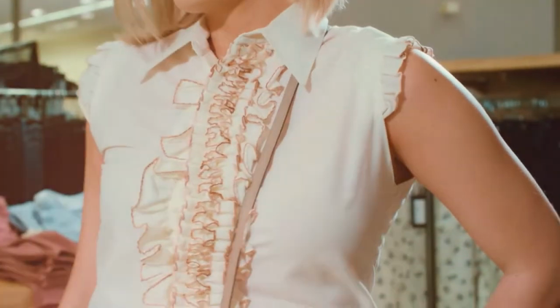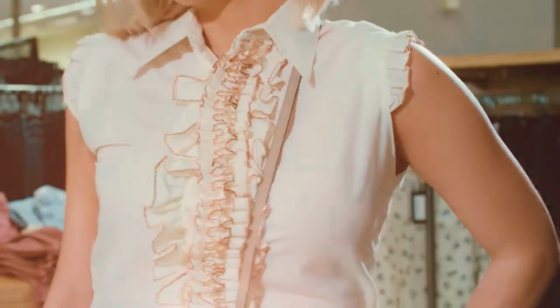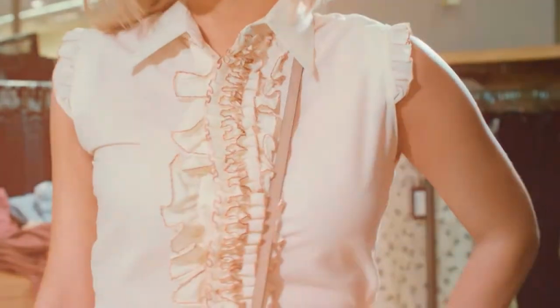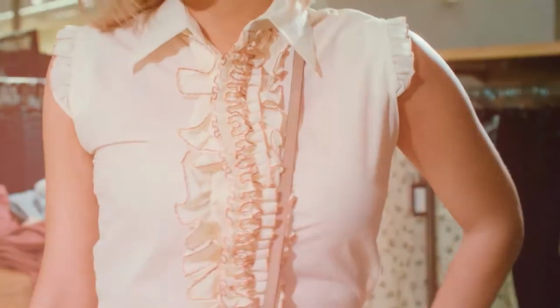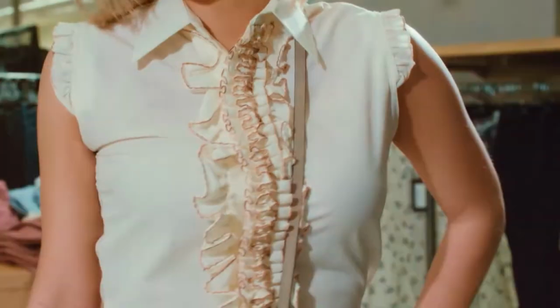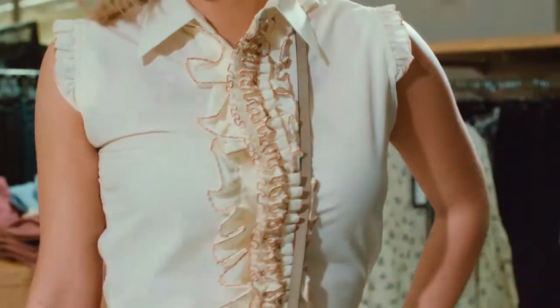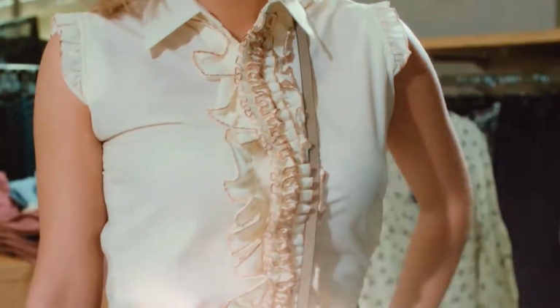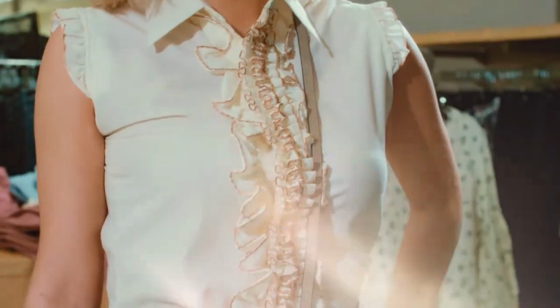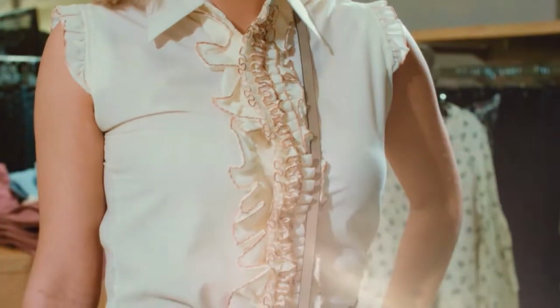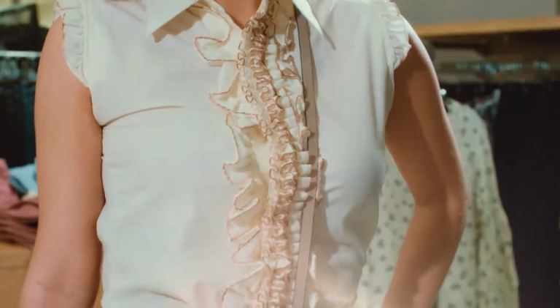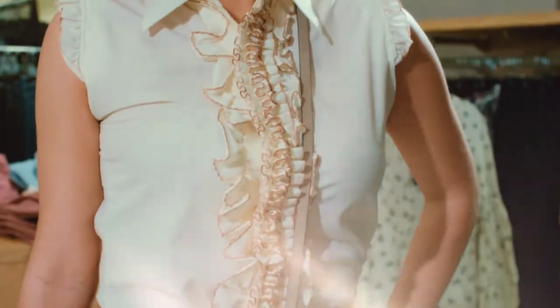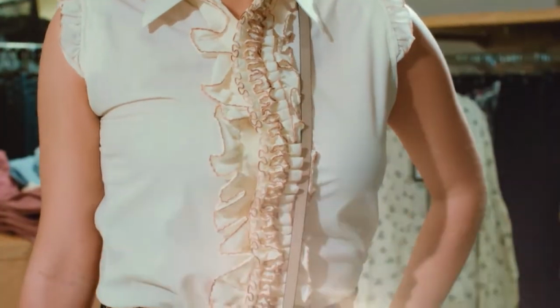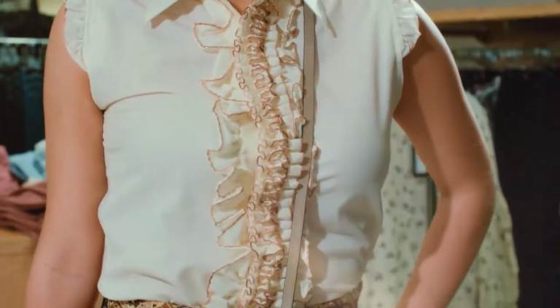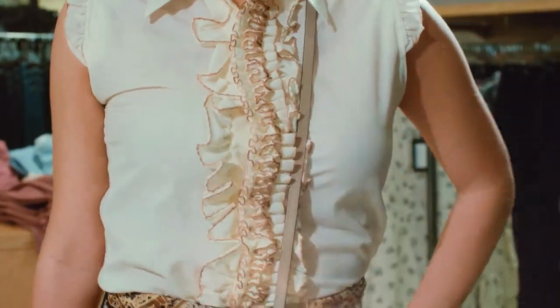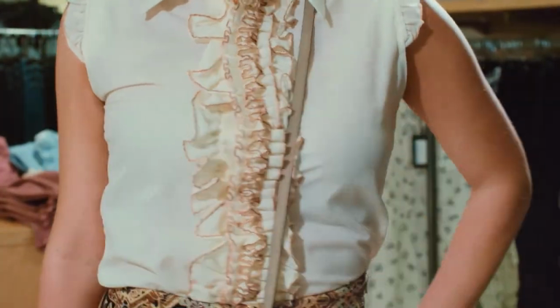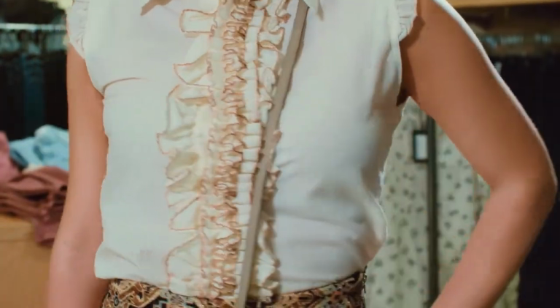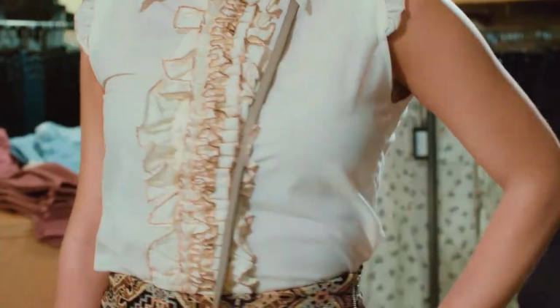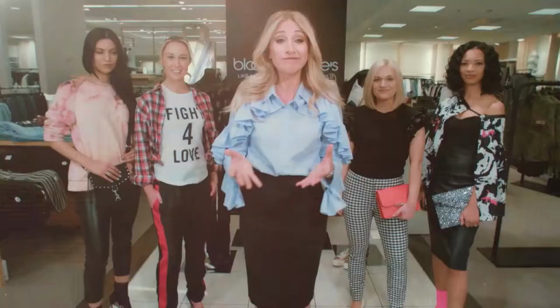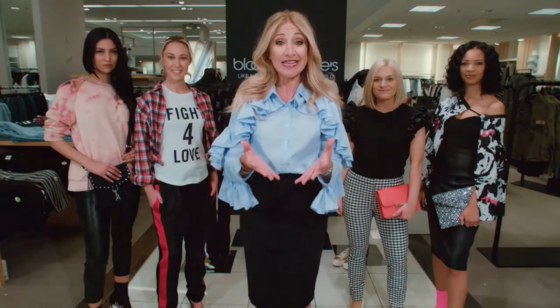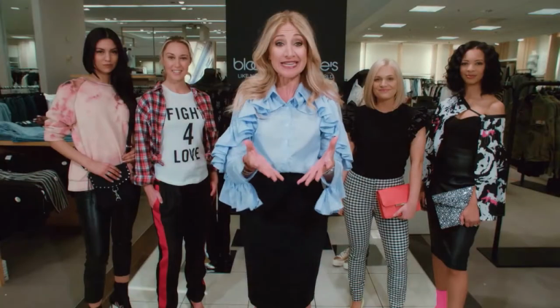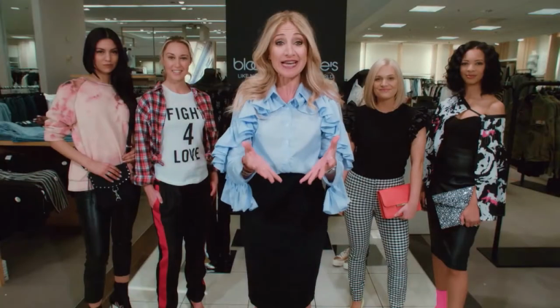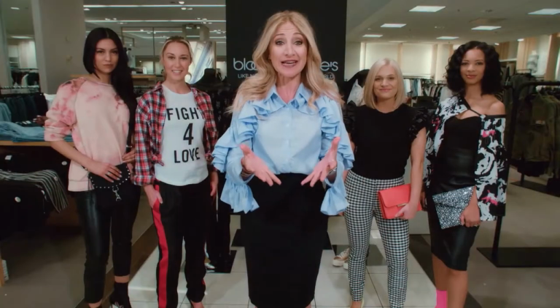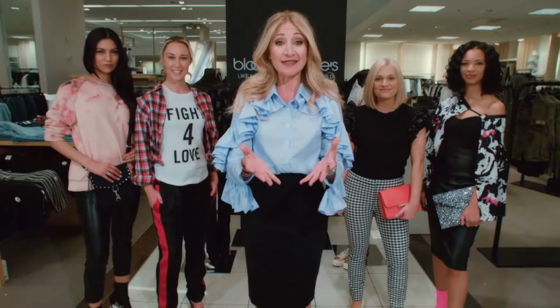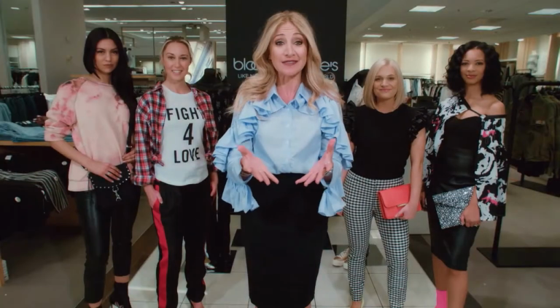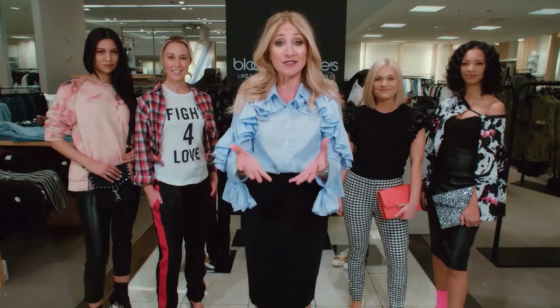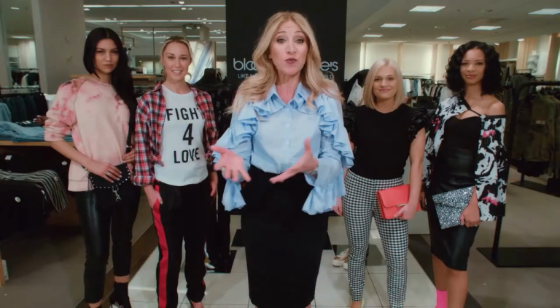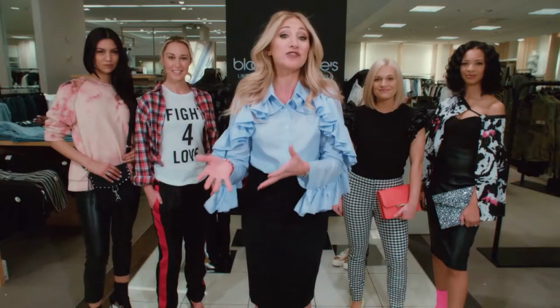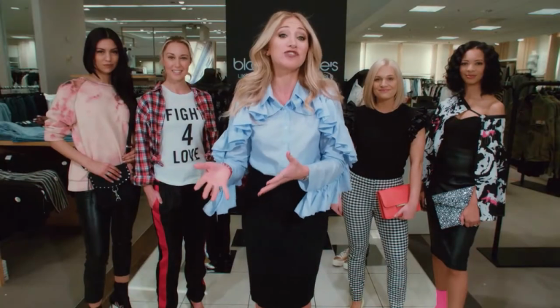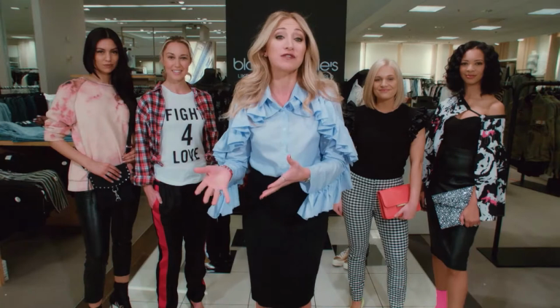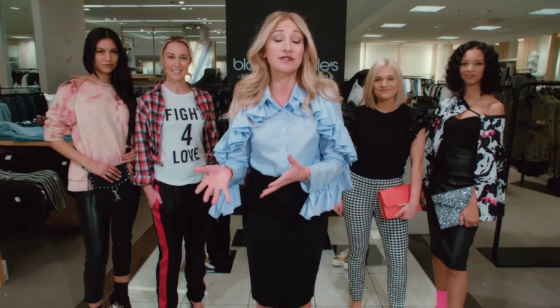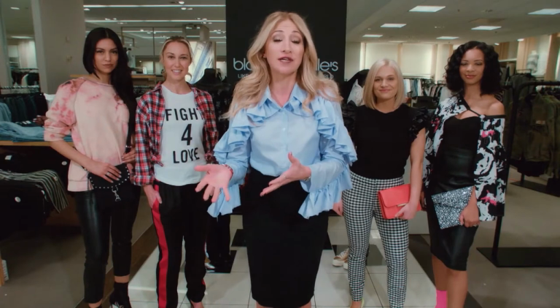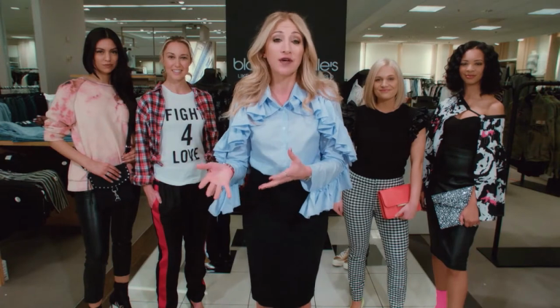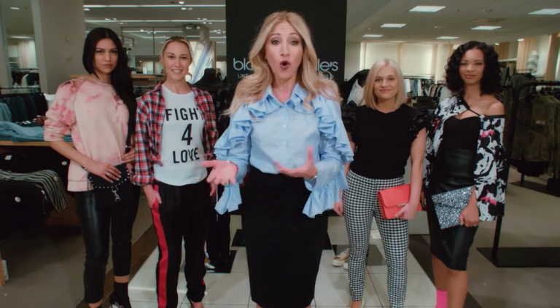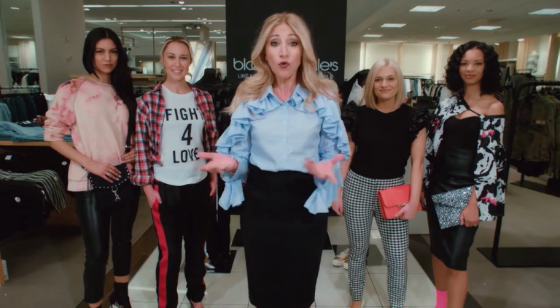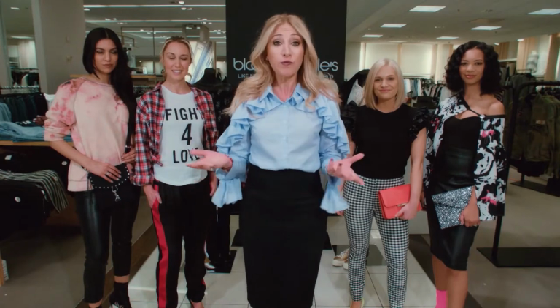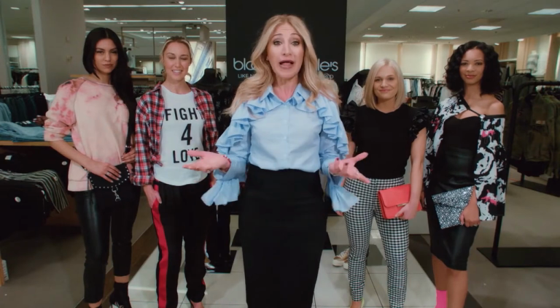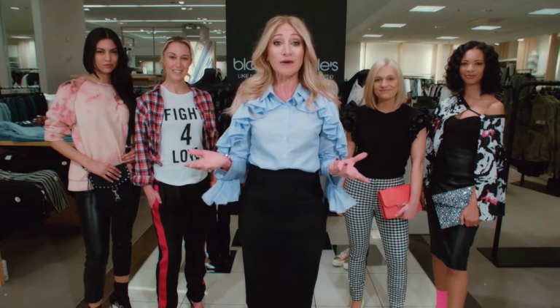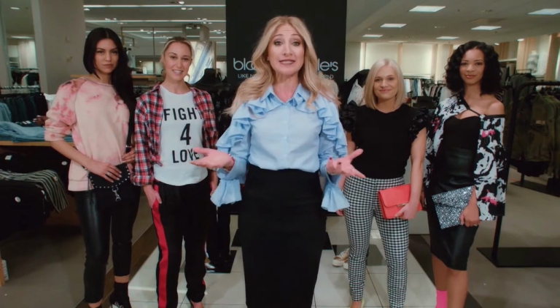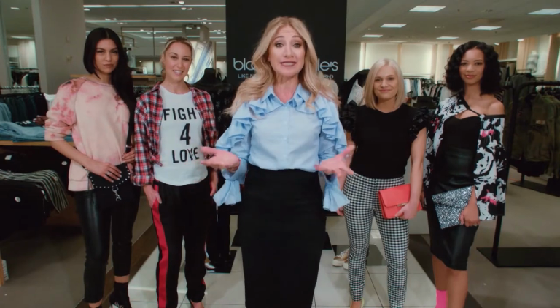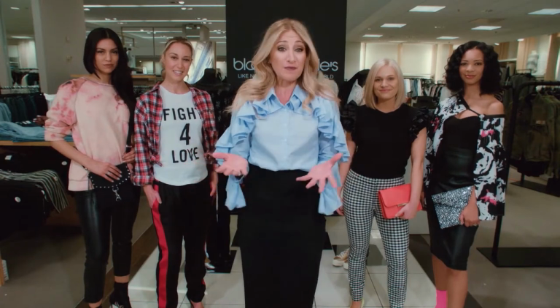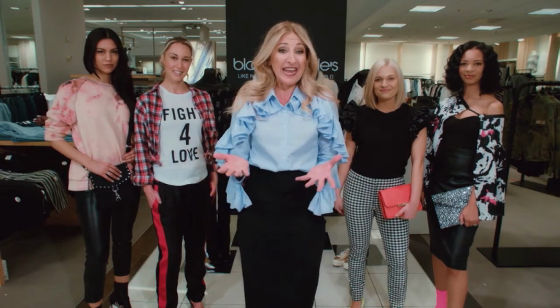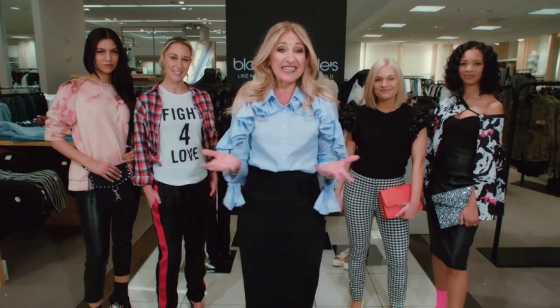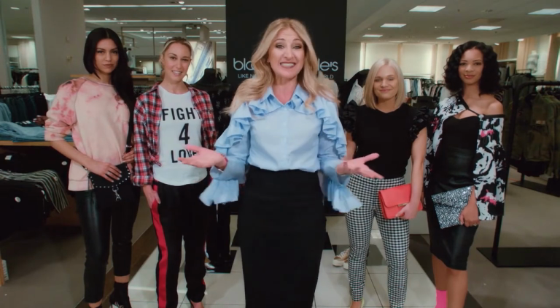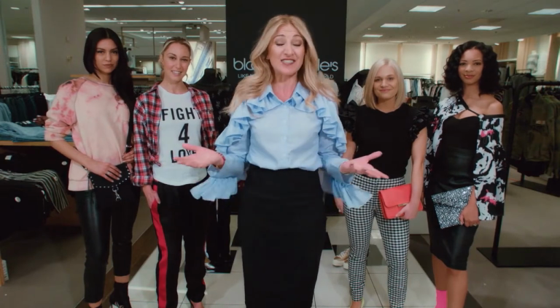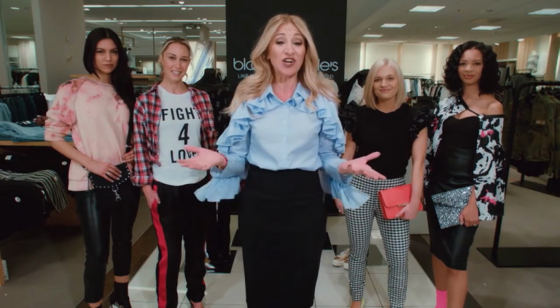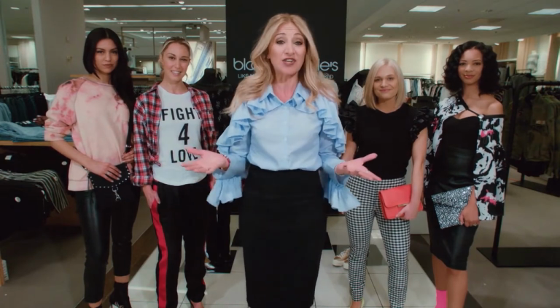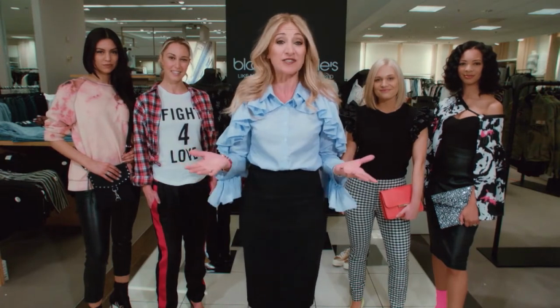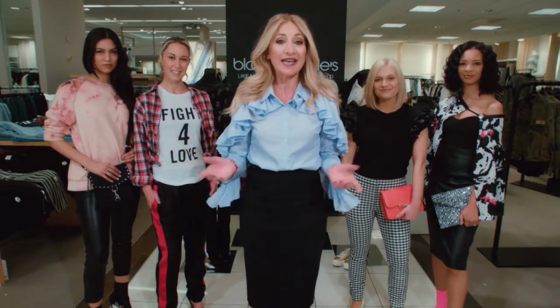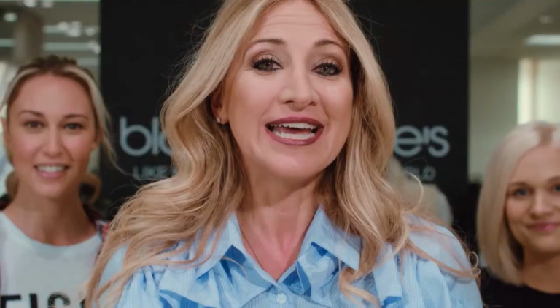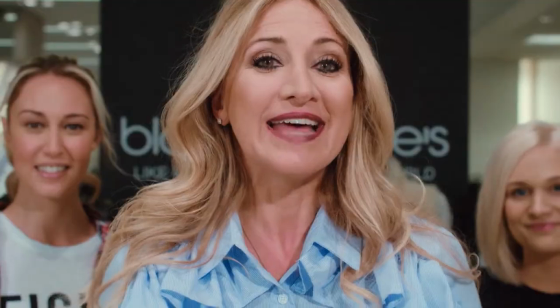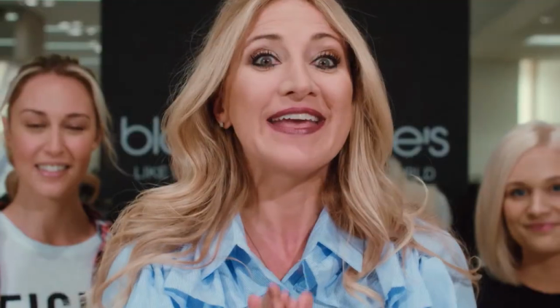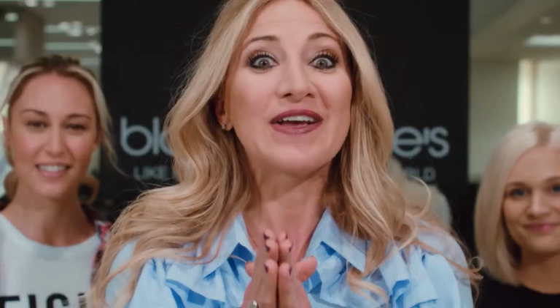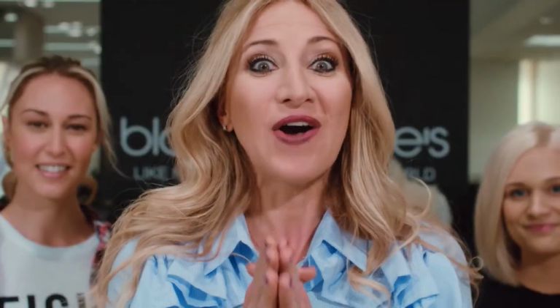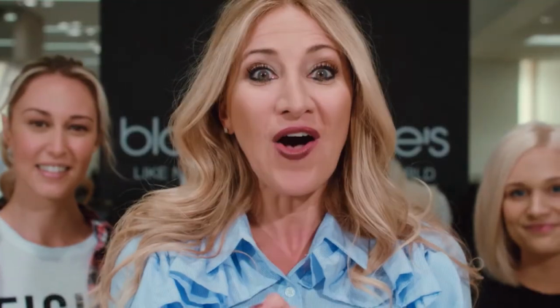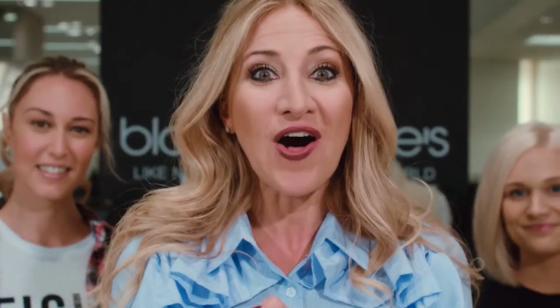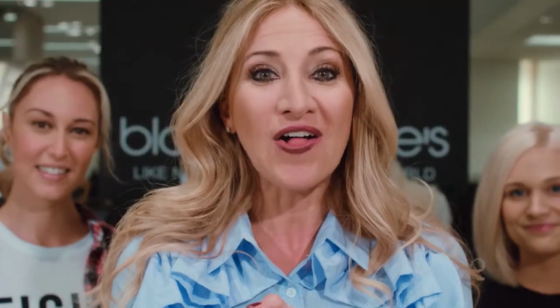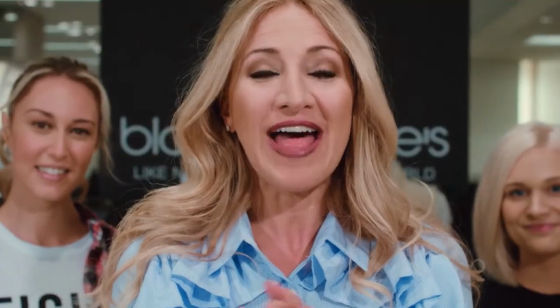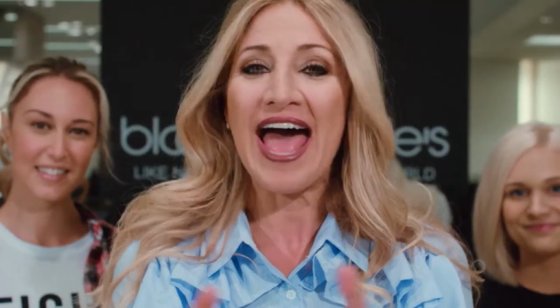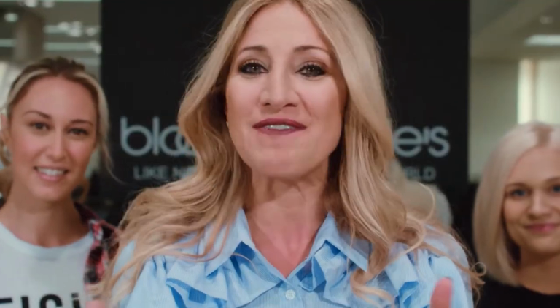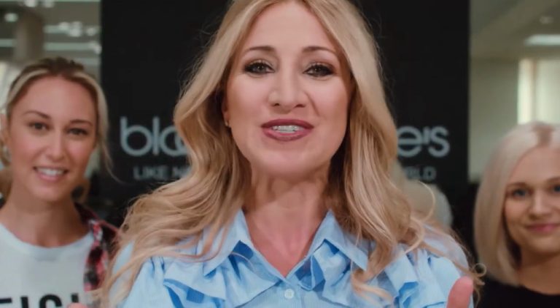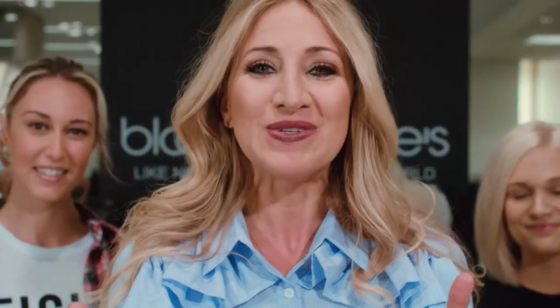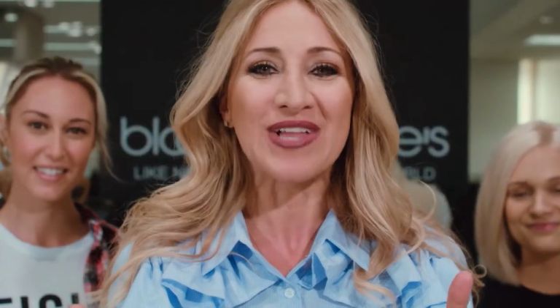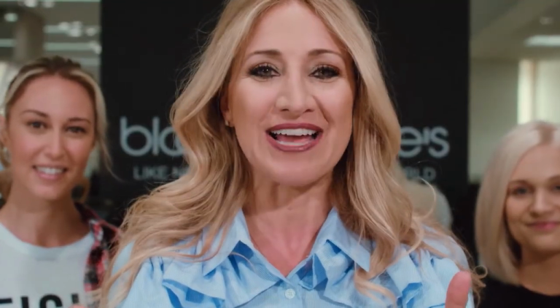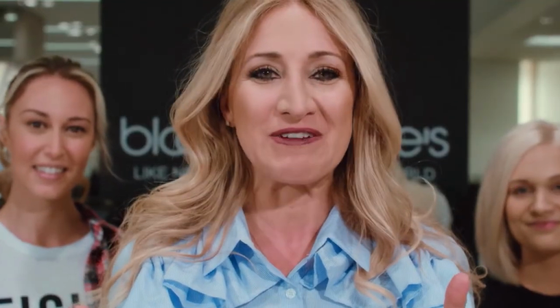Now, things you can find at the thrift store are neckties, sweatshirts, old blouses, pants, and skirts, and they can all have a new life.